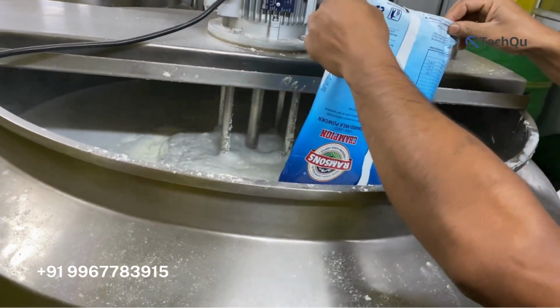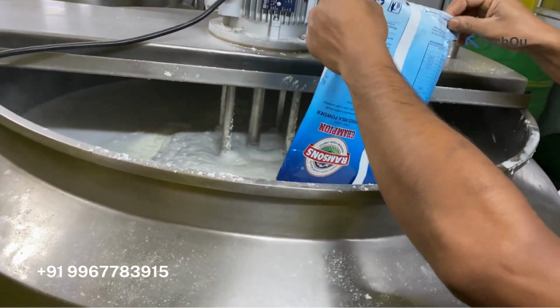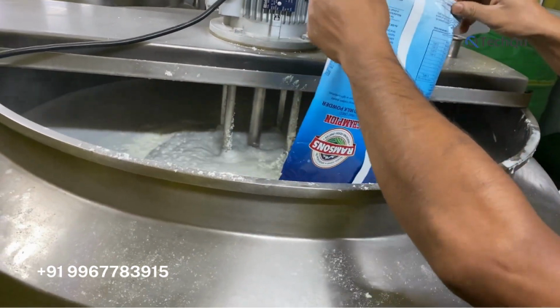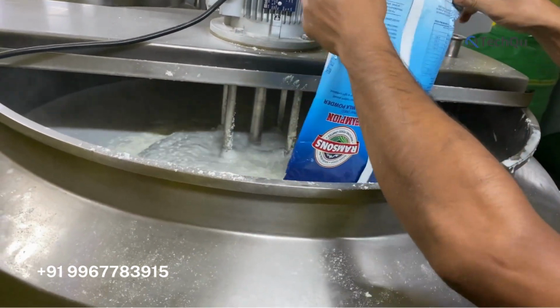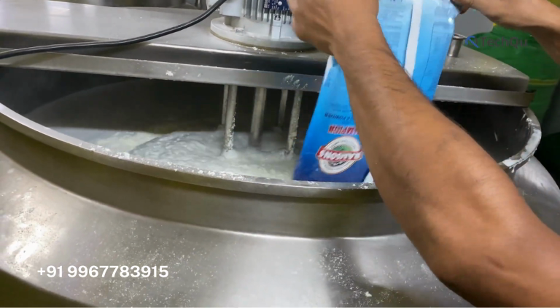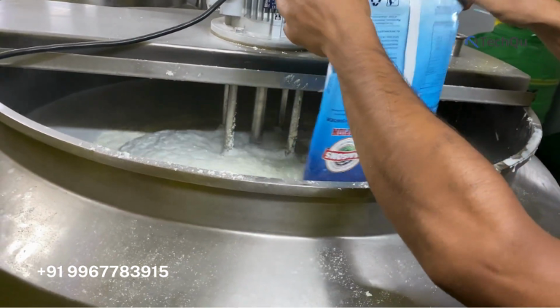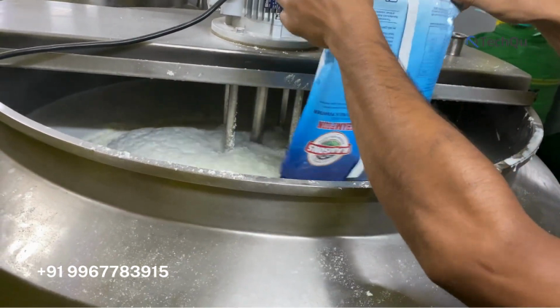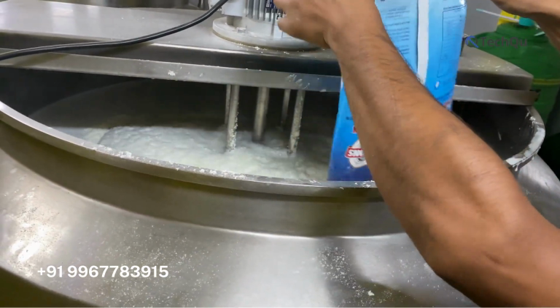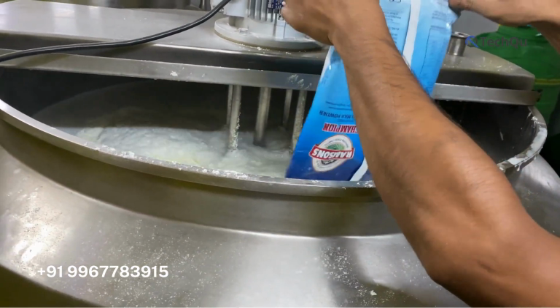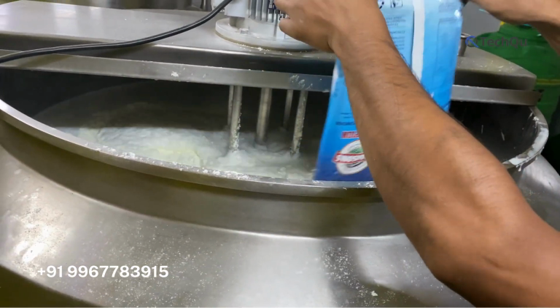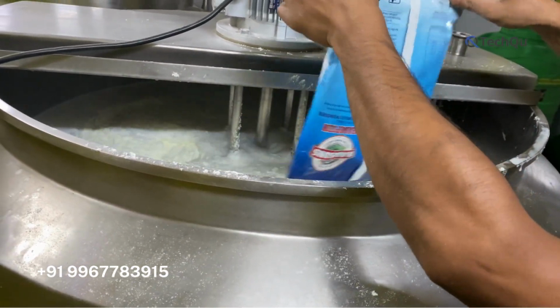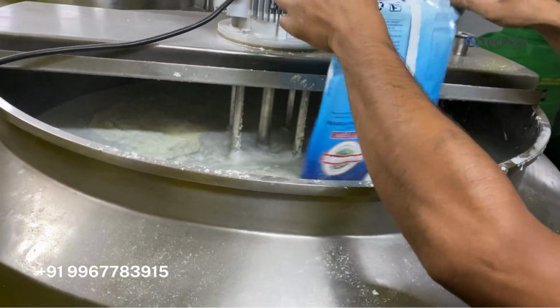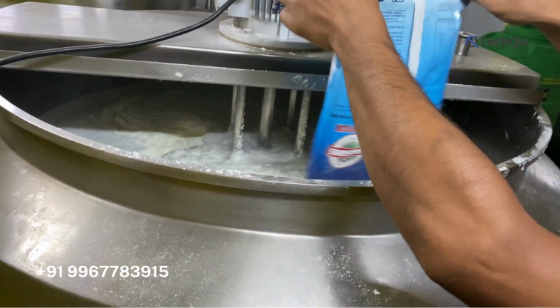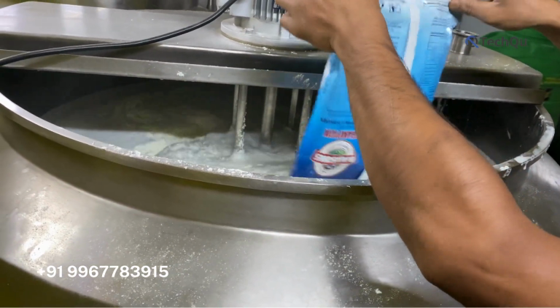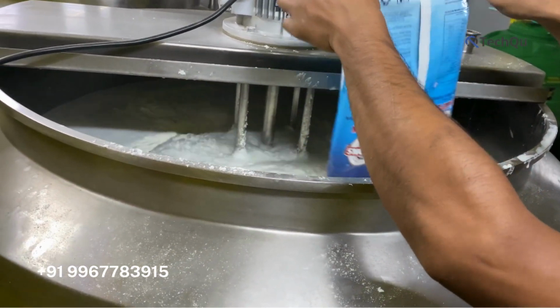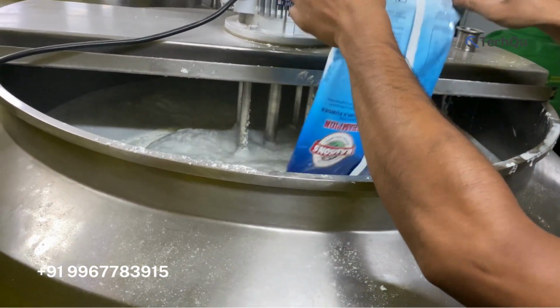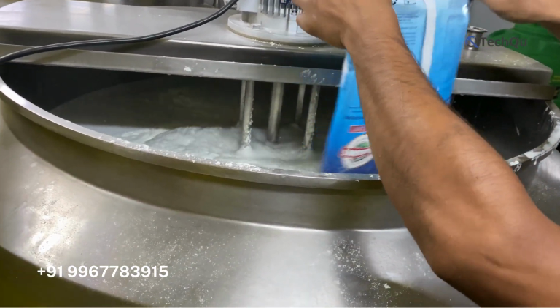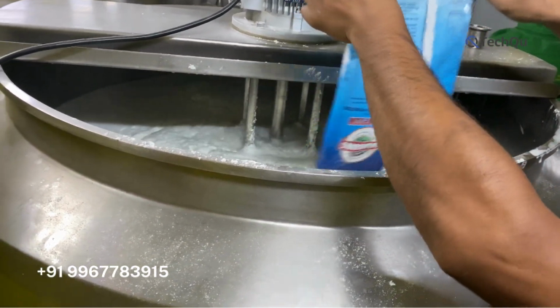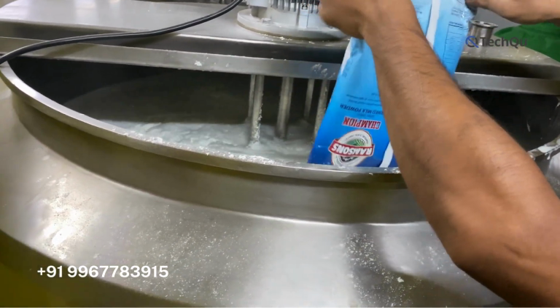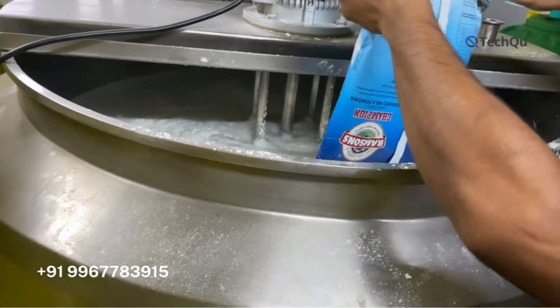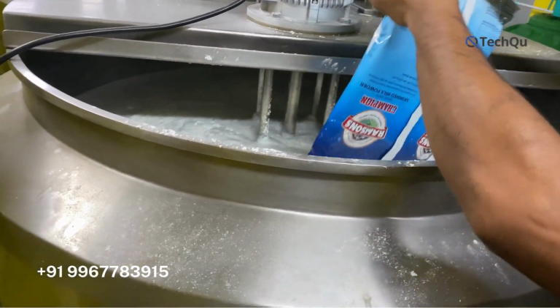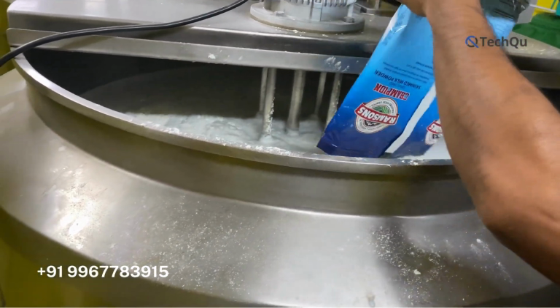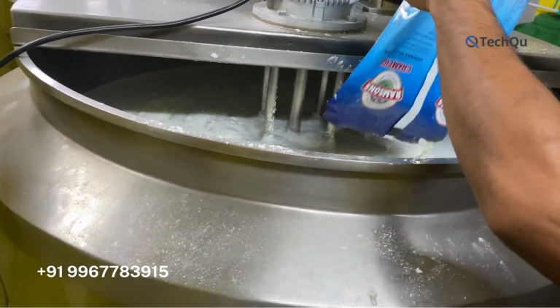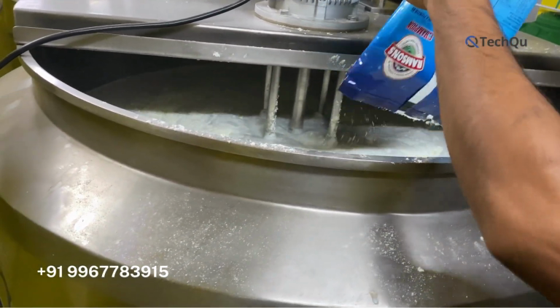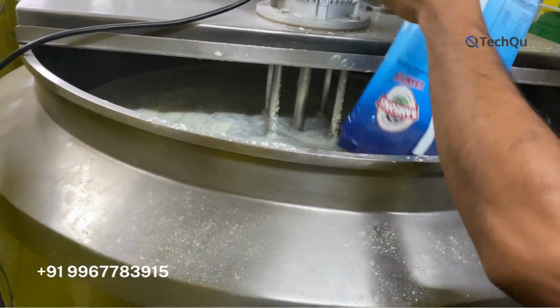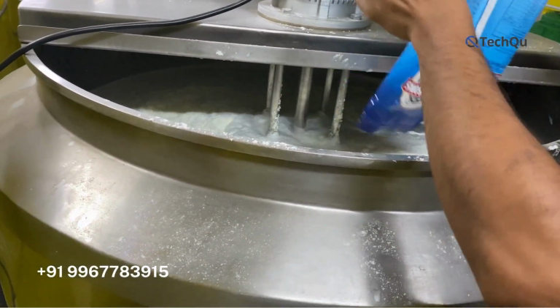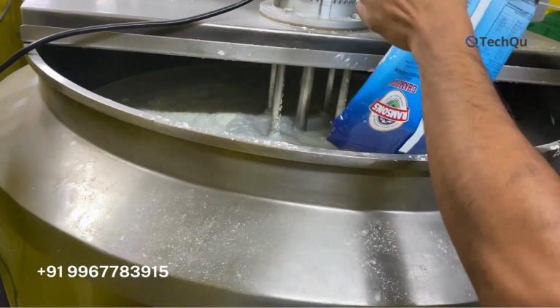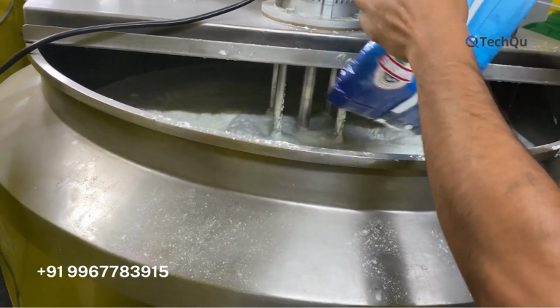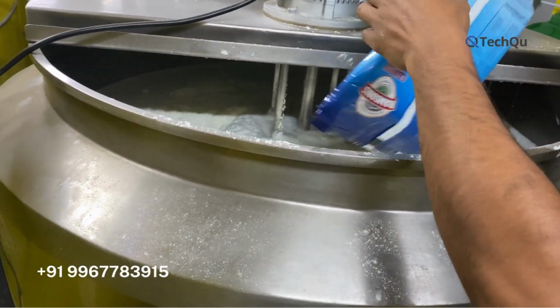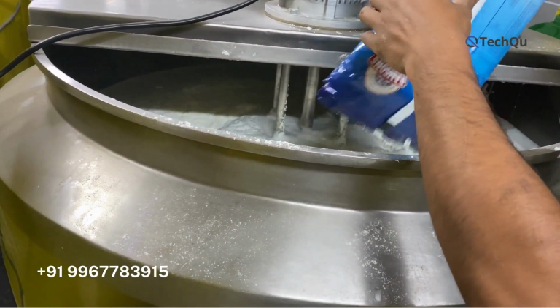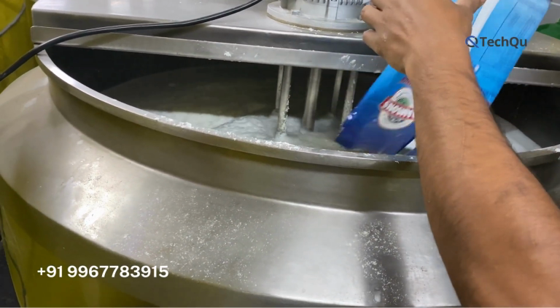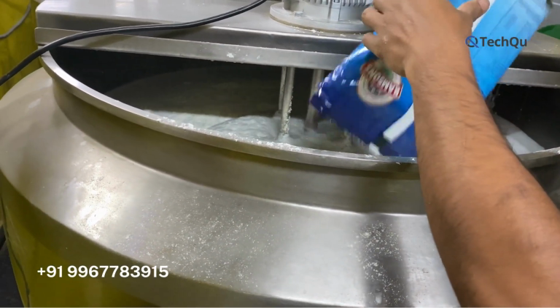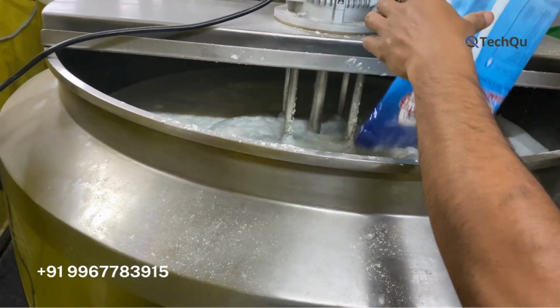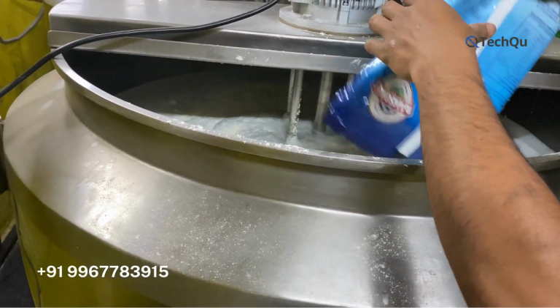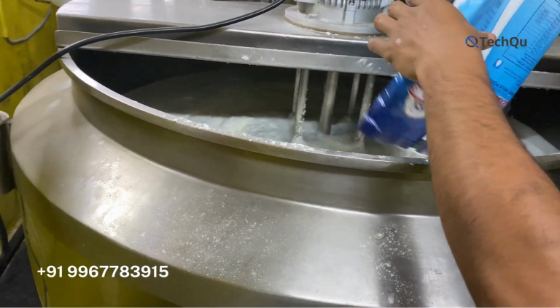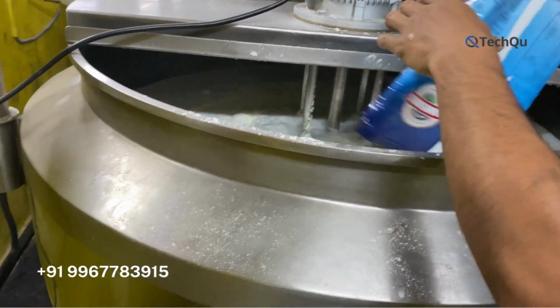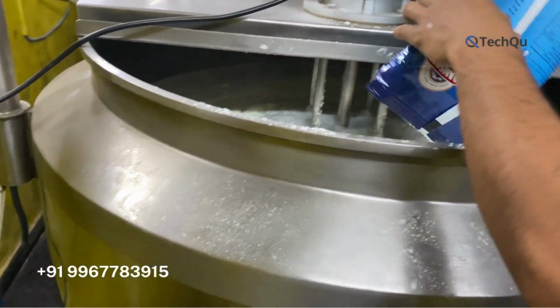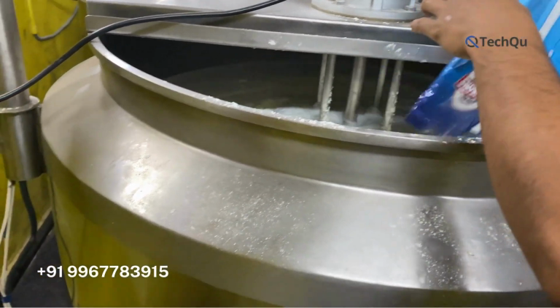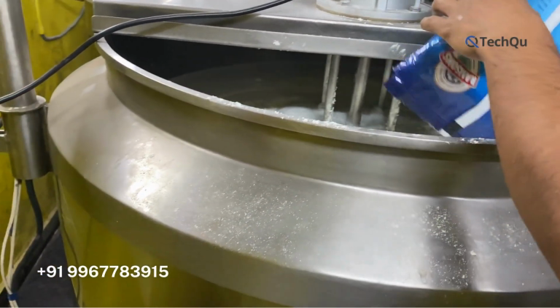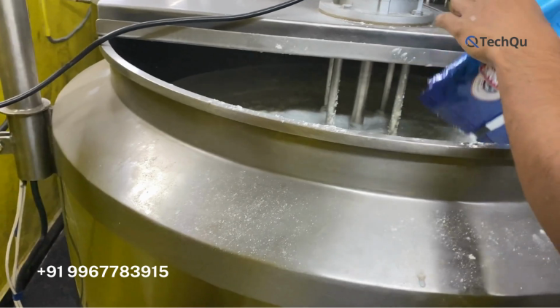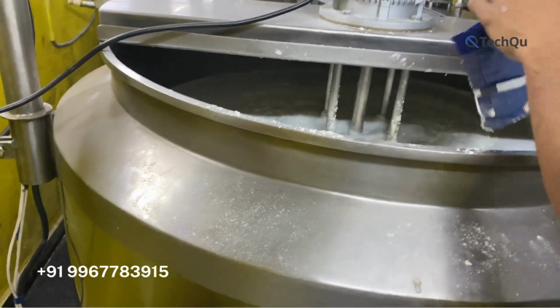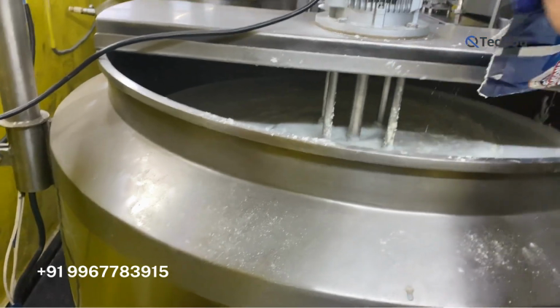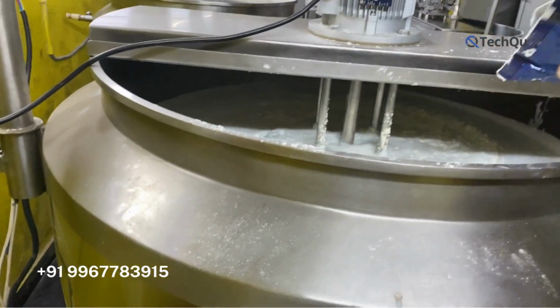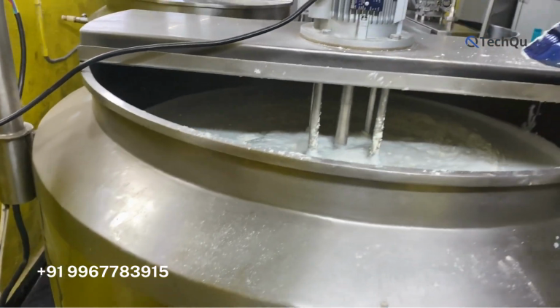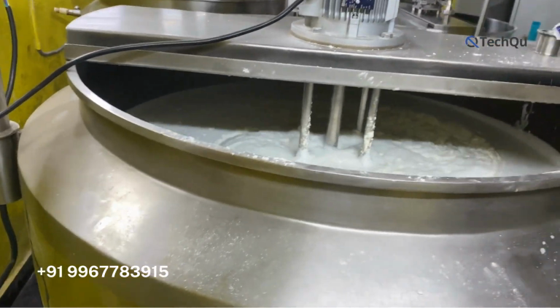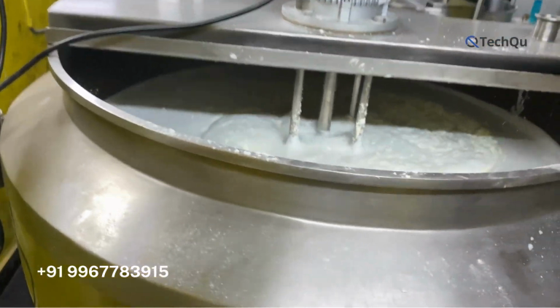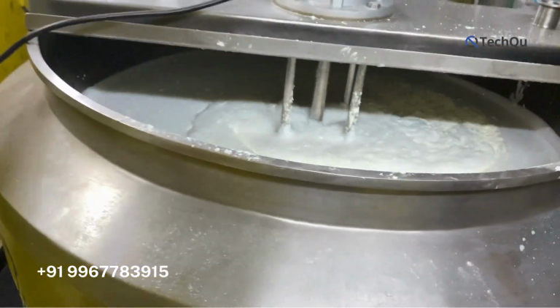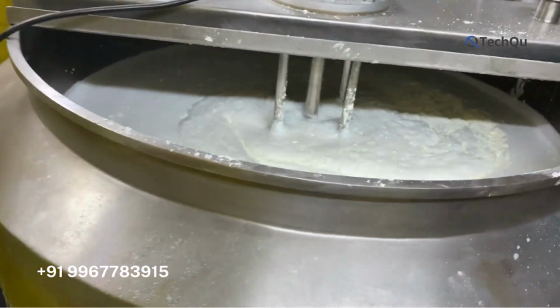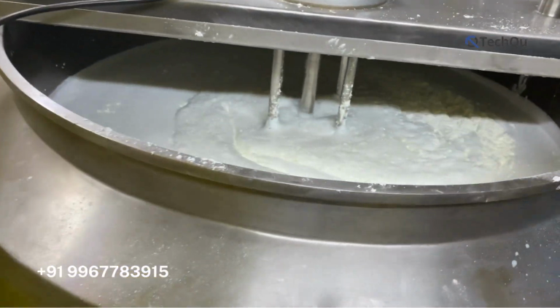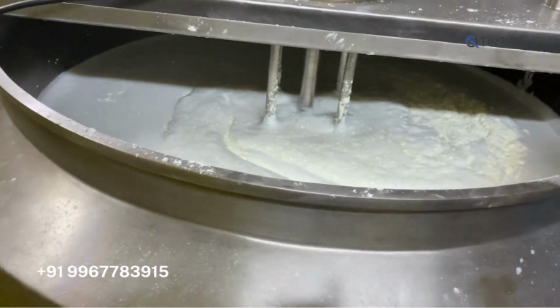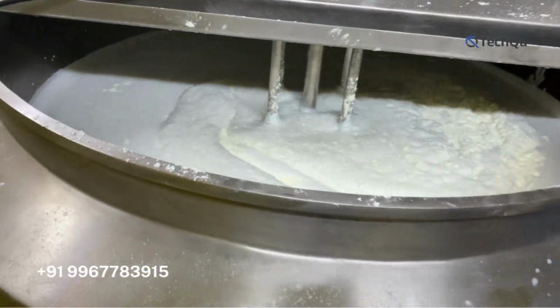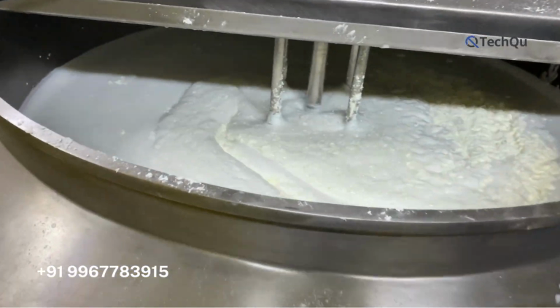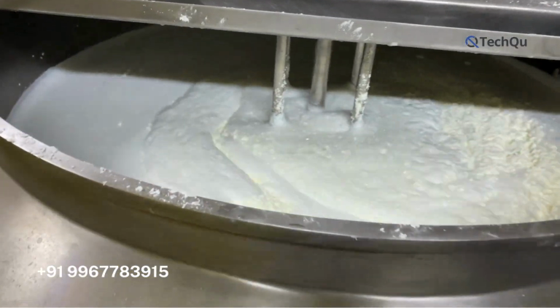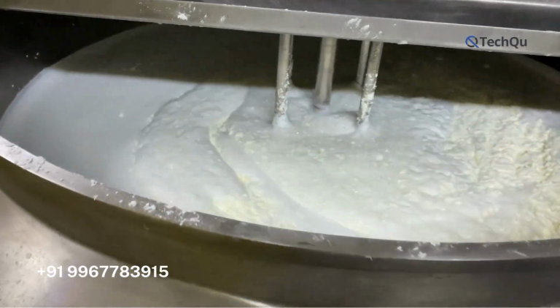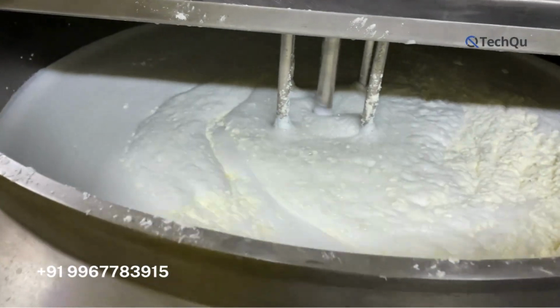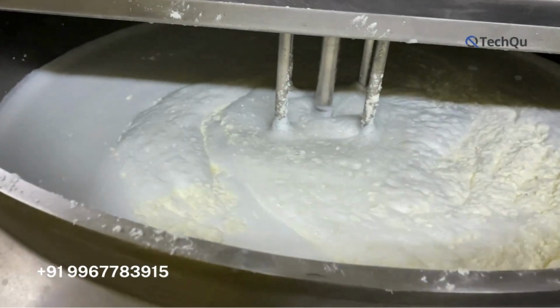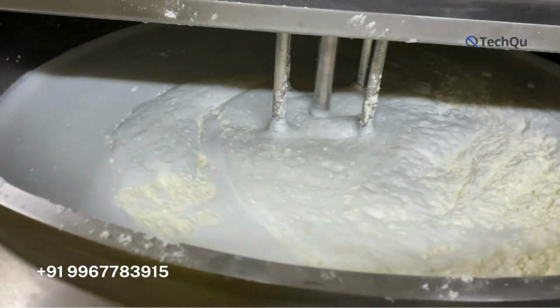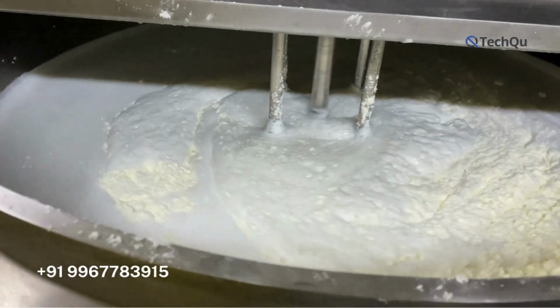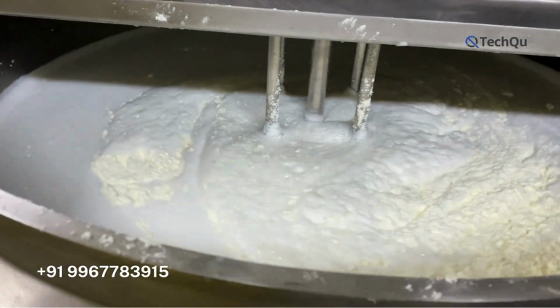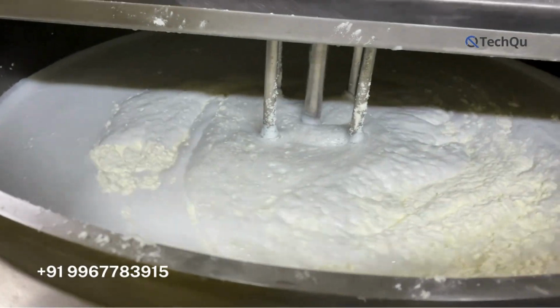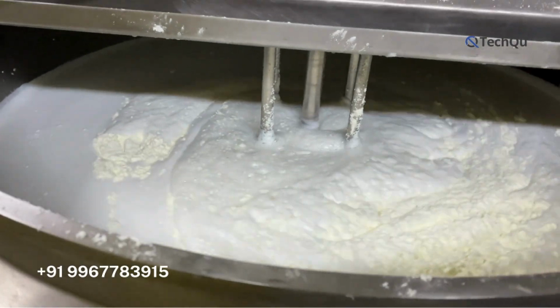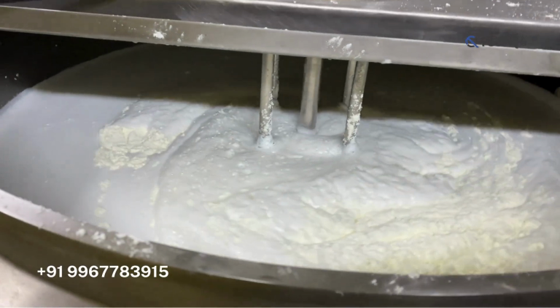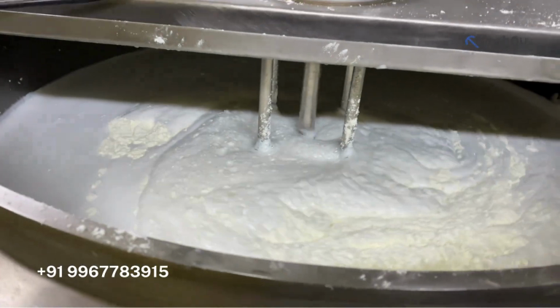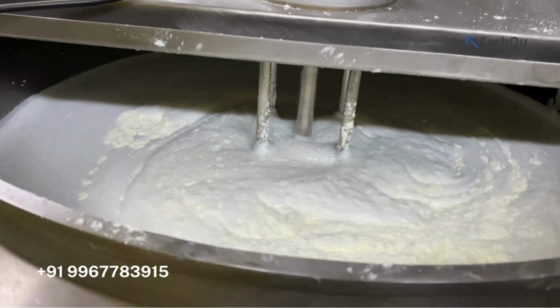Second, electric and gas operating — these liquid mixer machines are operated by electric and gas sources.